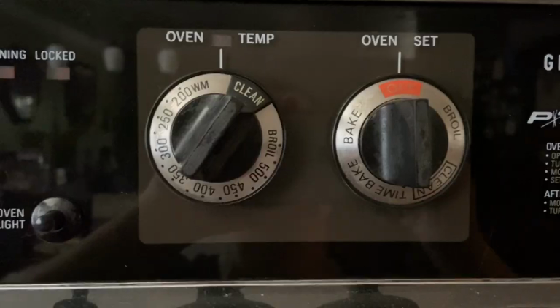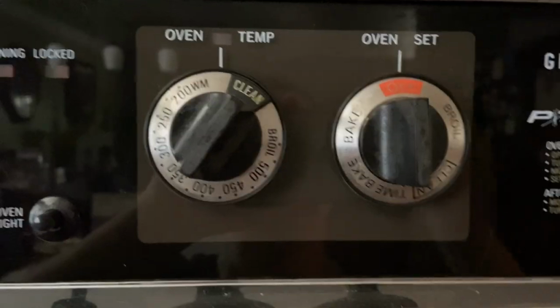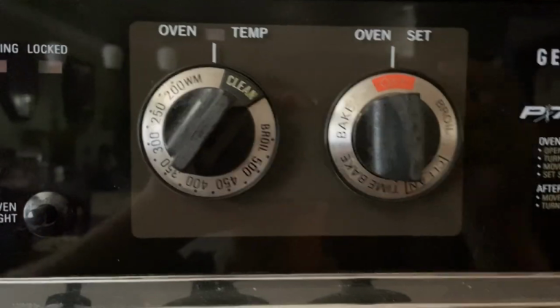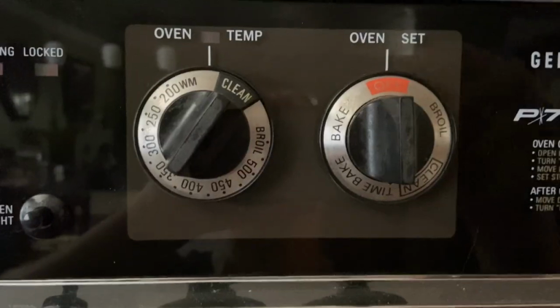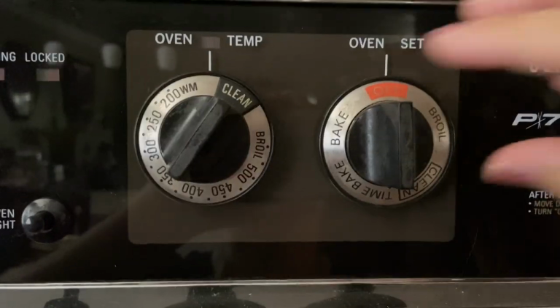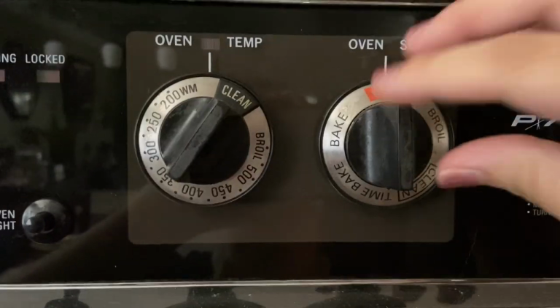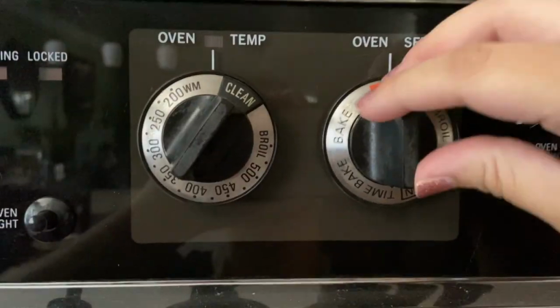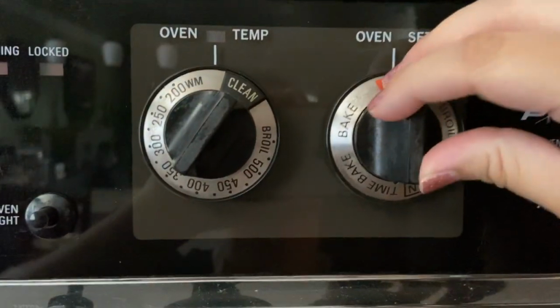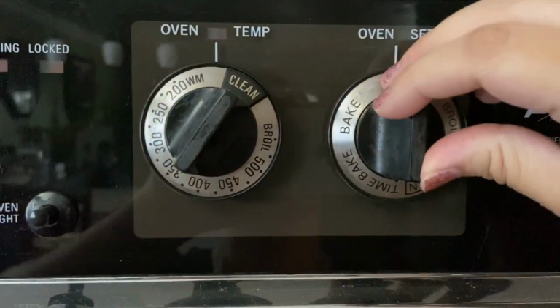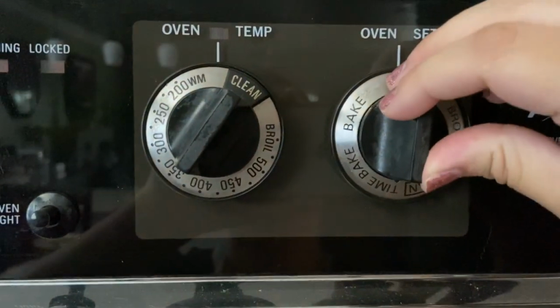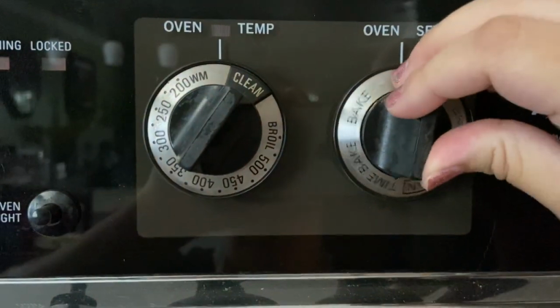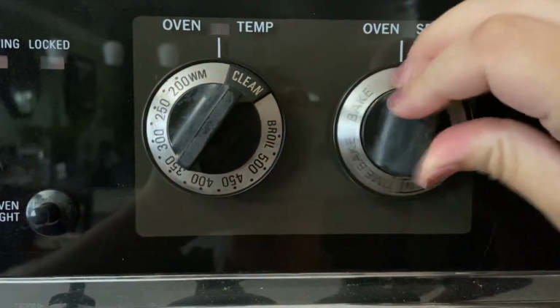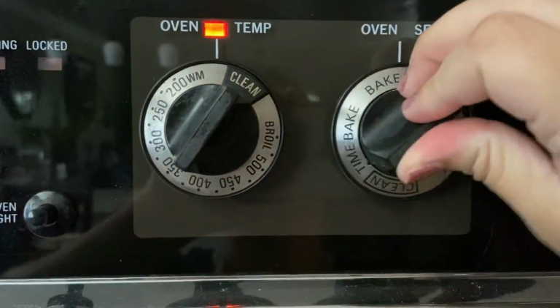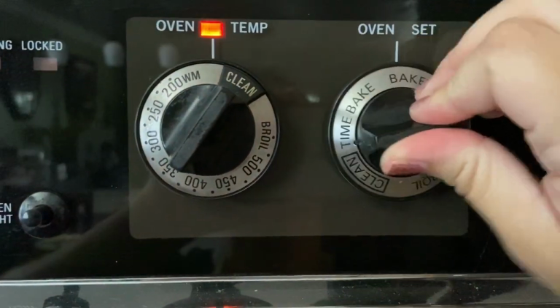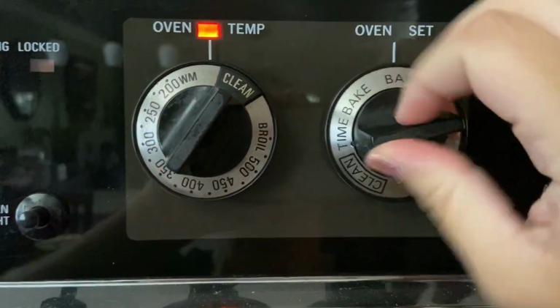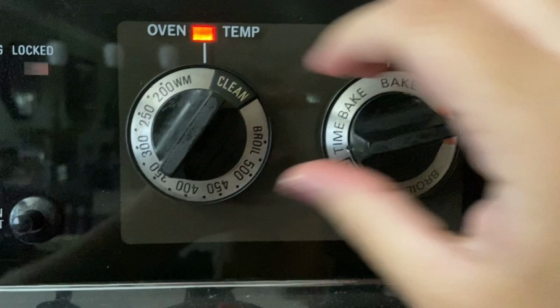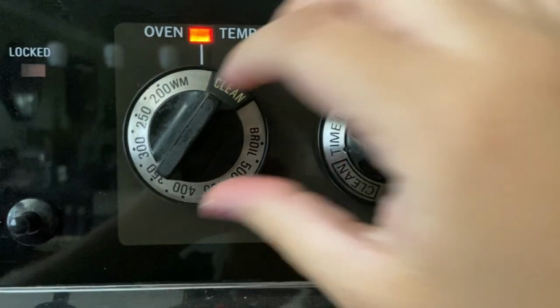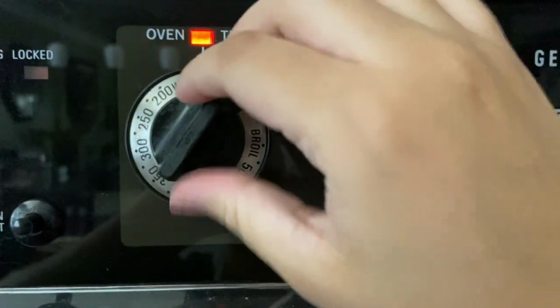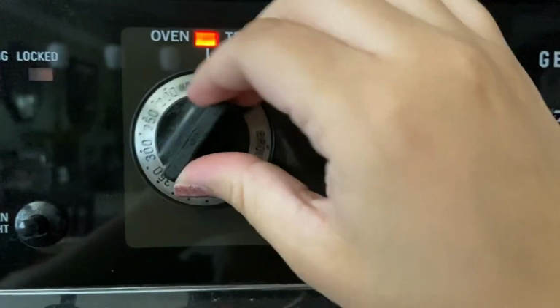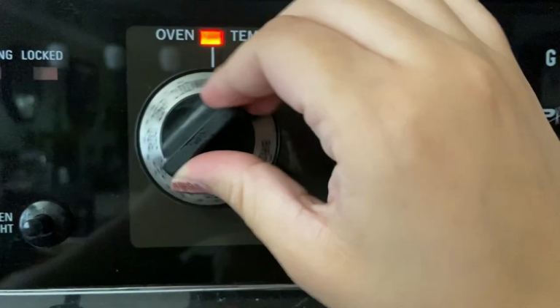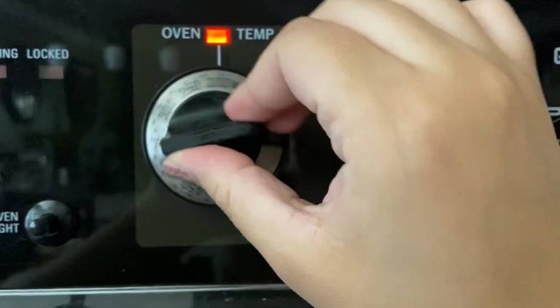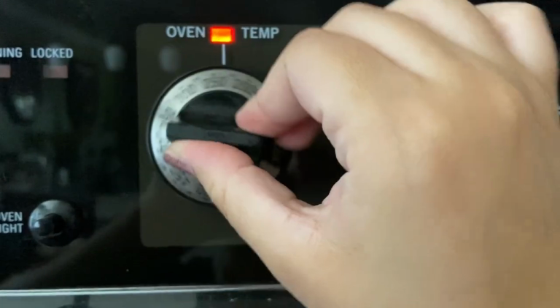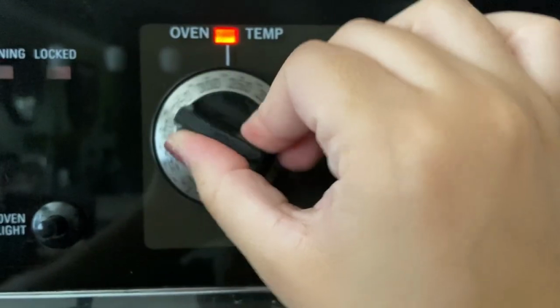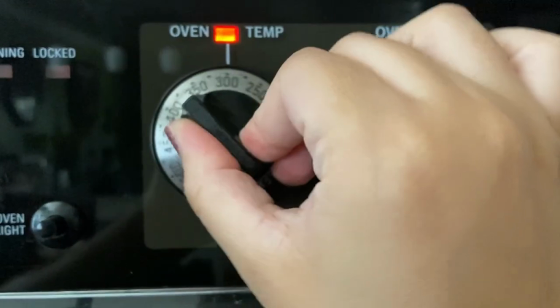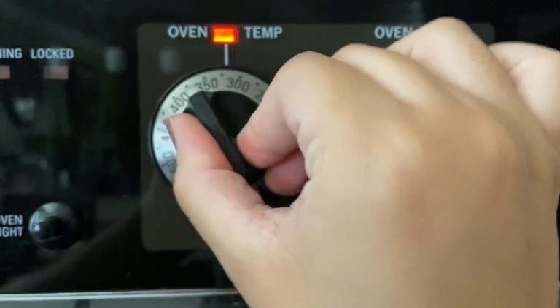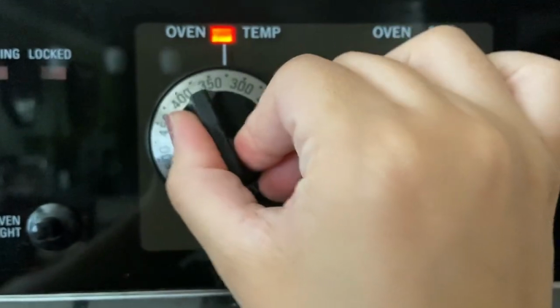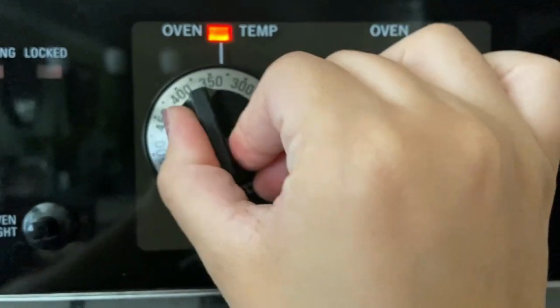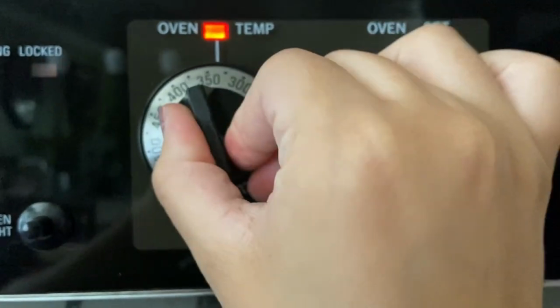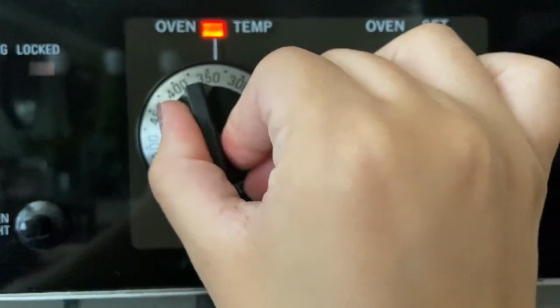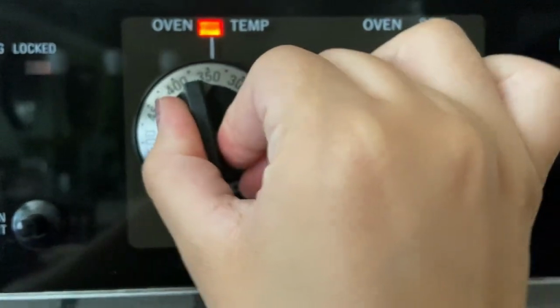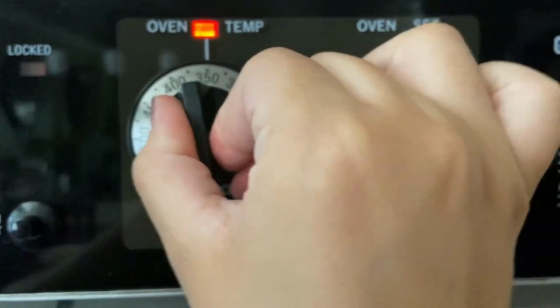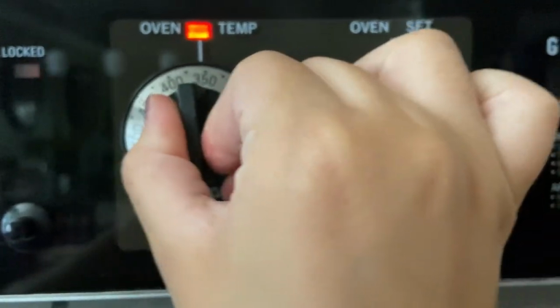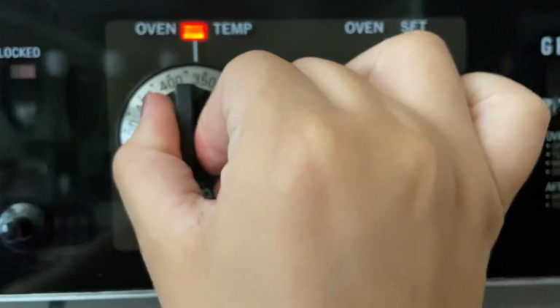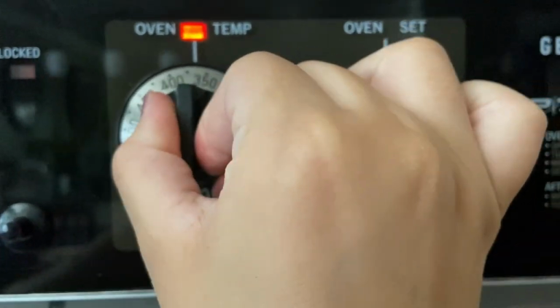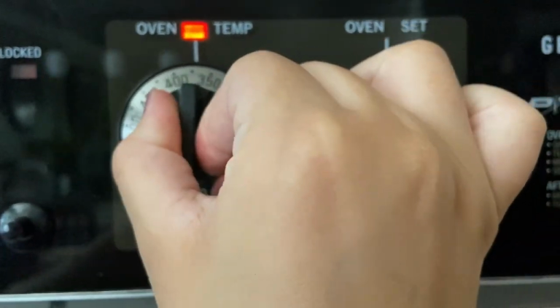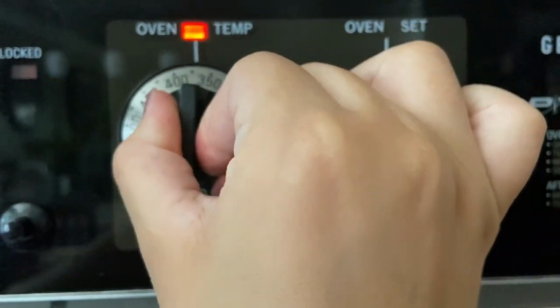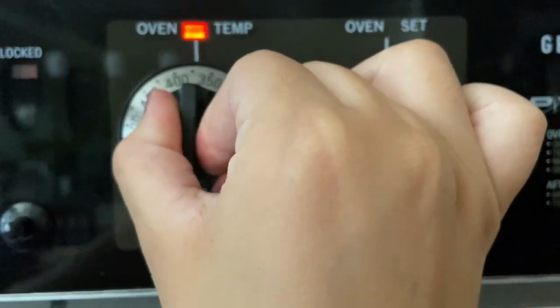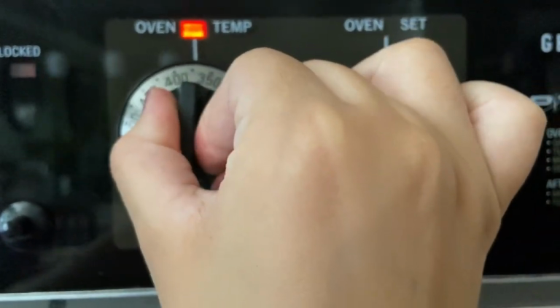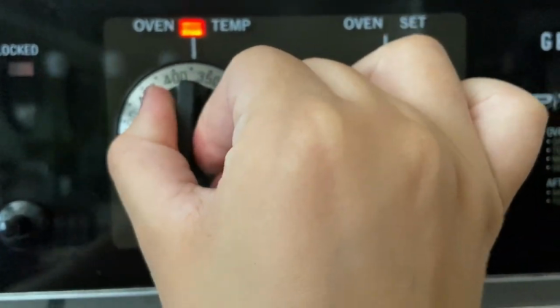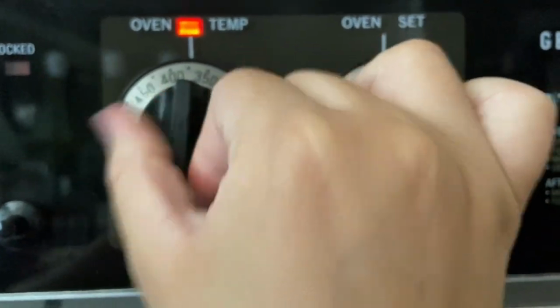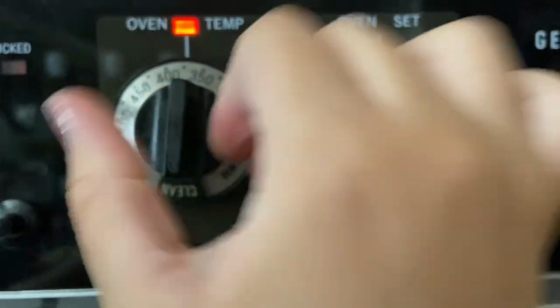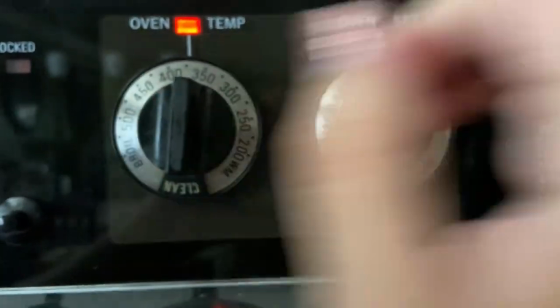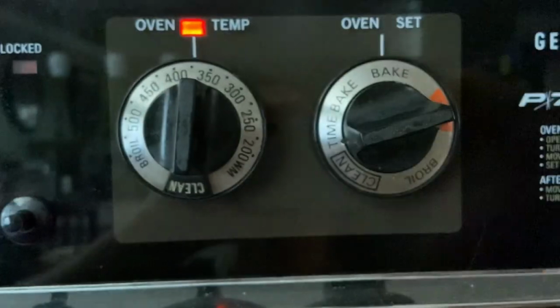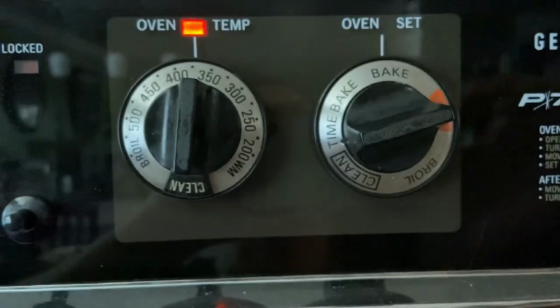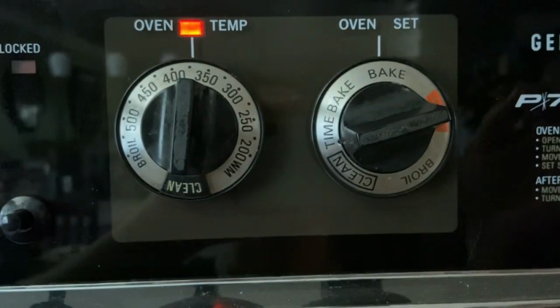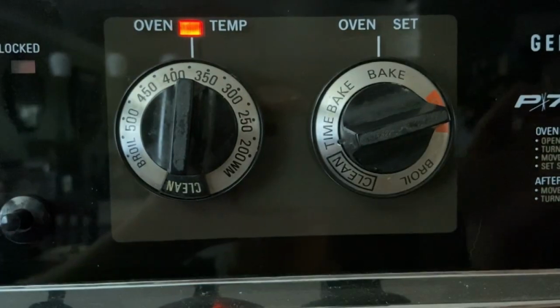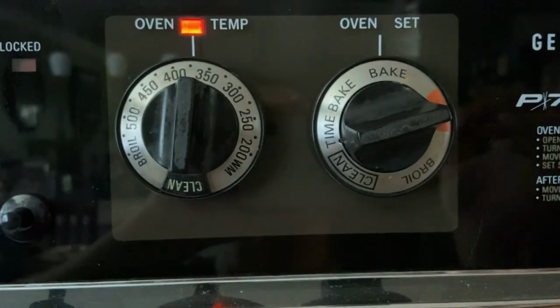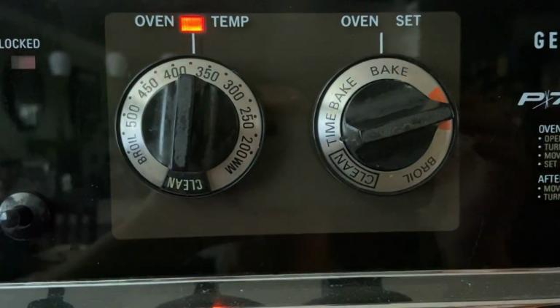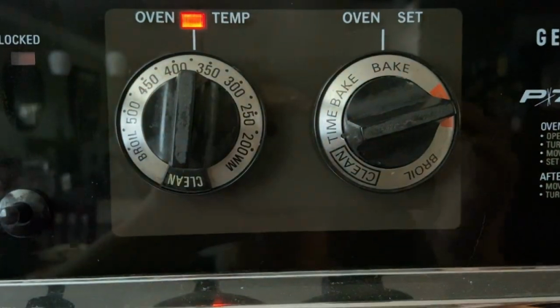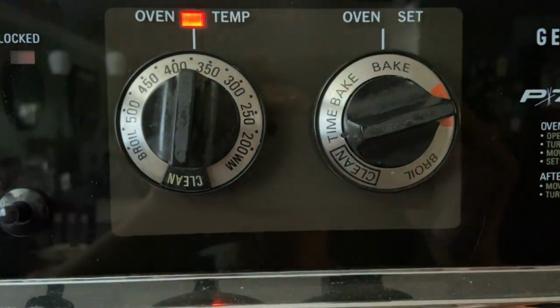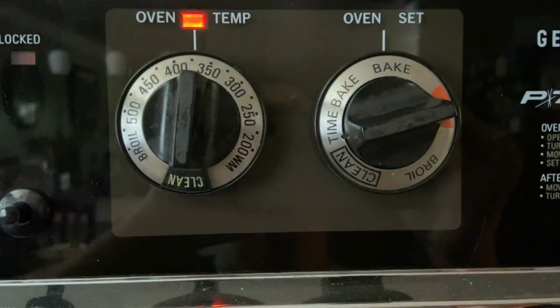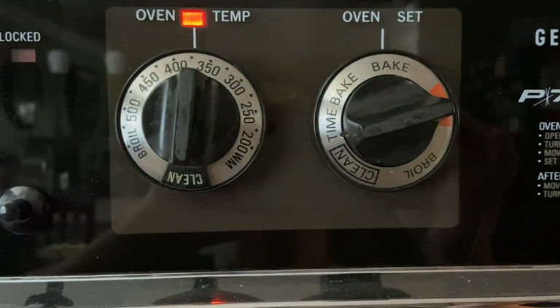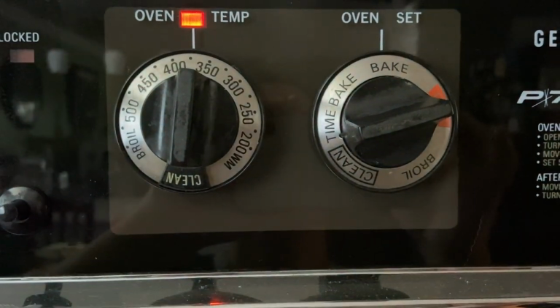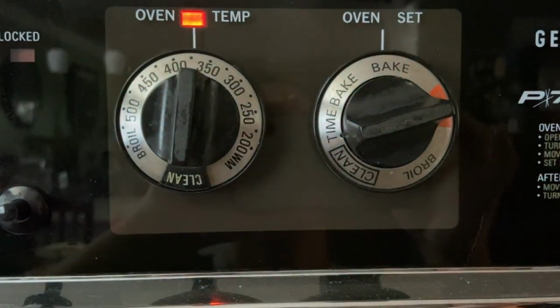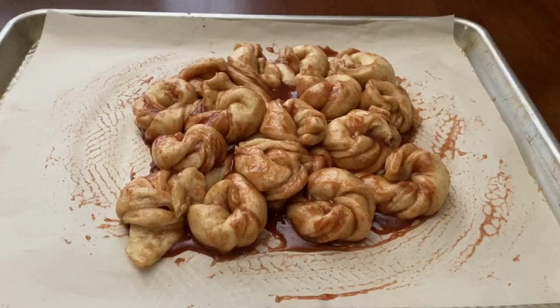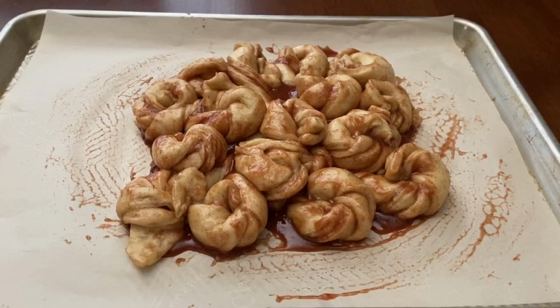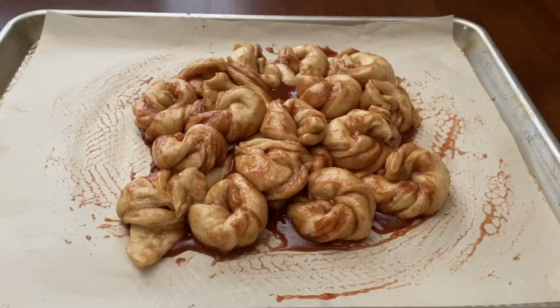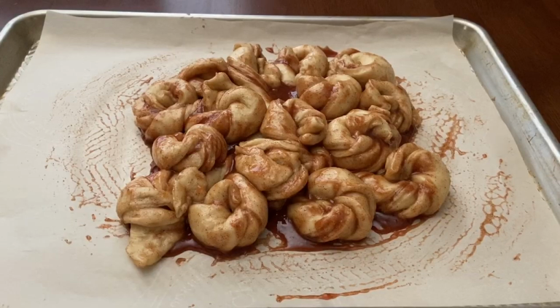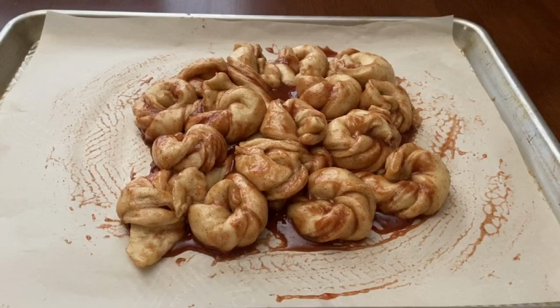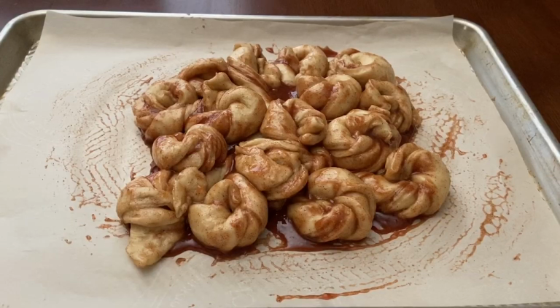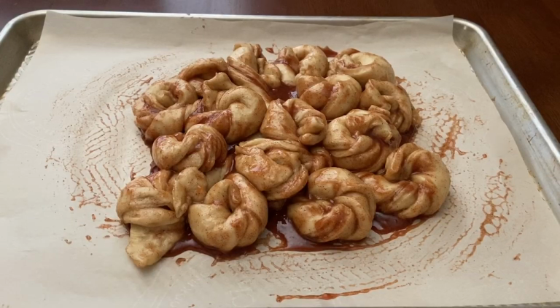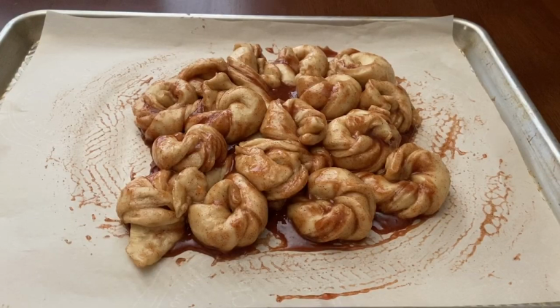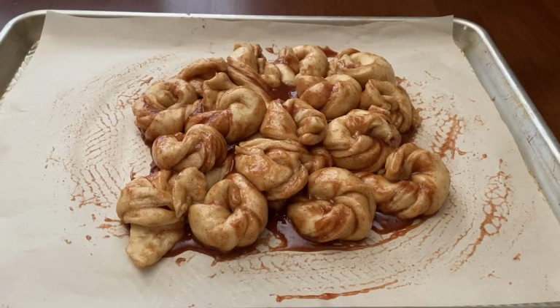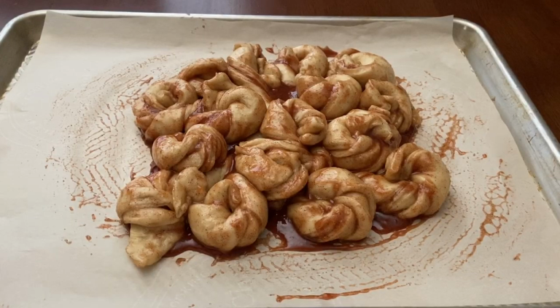Then let the loaf rise uncovered for 30 to 40 minutes until puffy and soft. After 40 minutes, preheat the oven at 375 degrees Fahrenheit and bake the loaf for about 20 minutes or until golden brown.